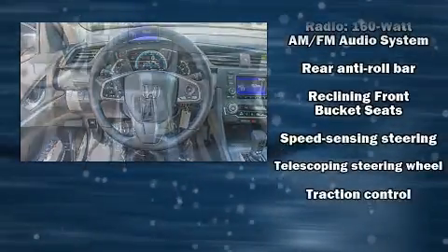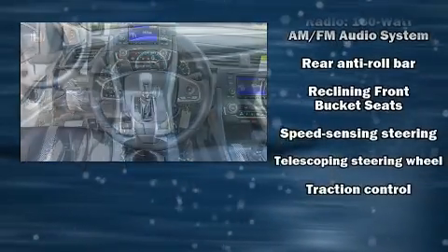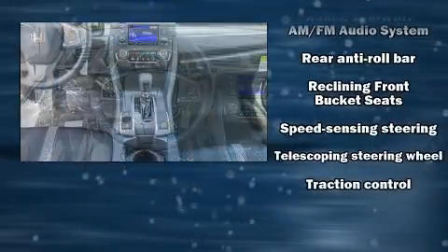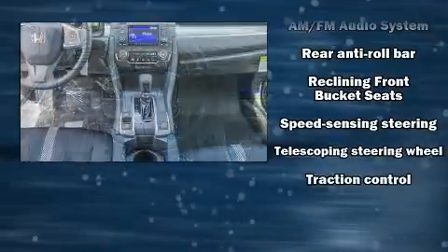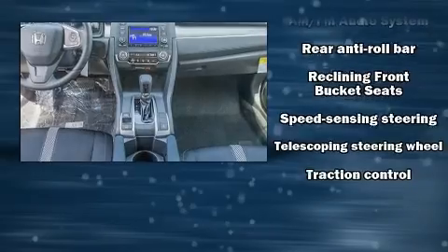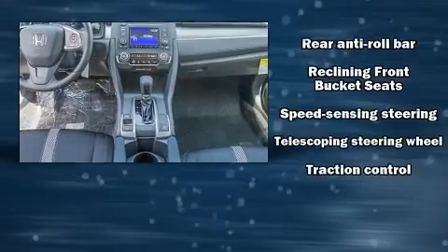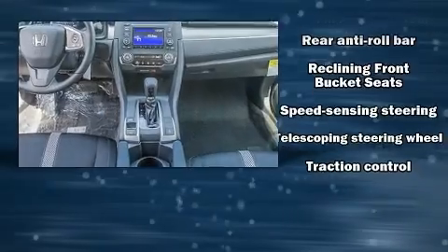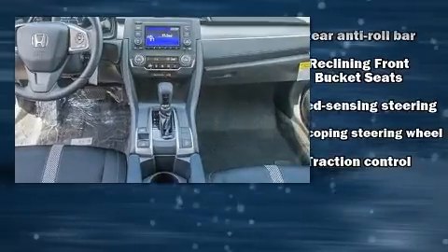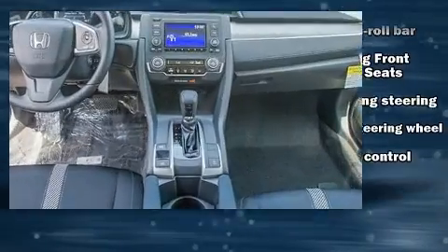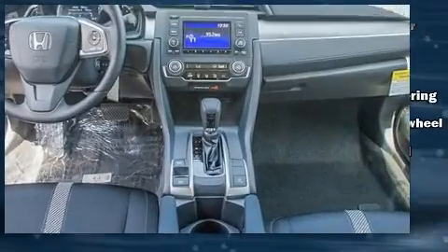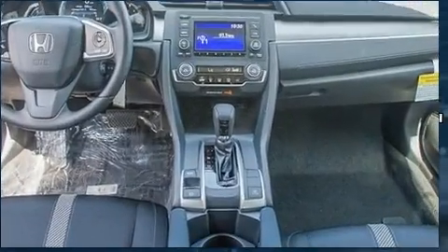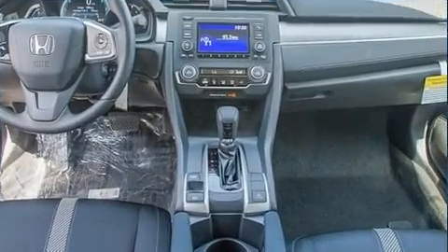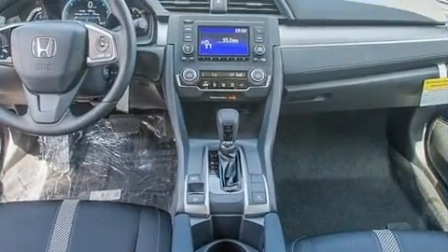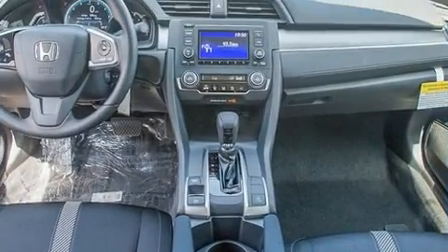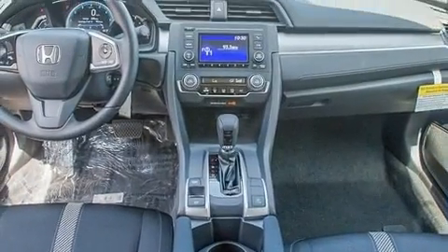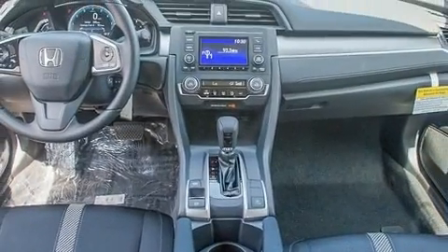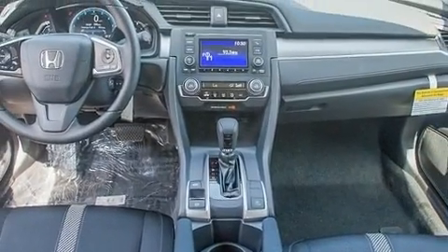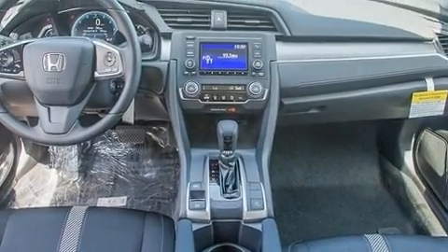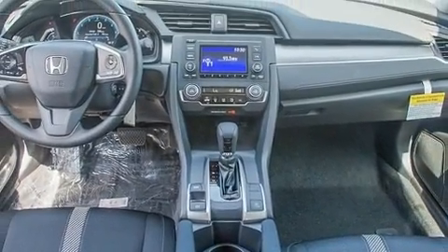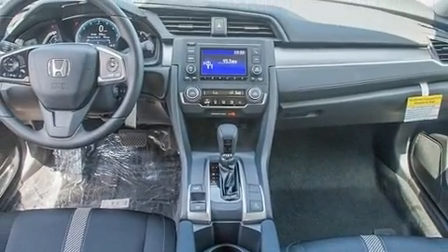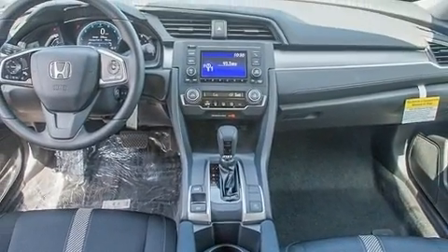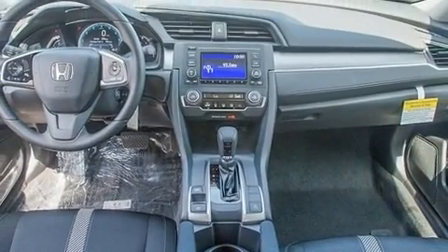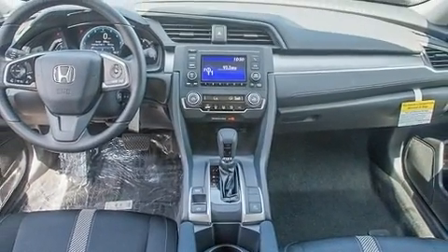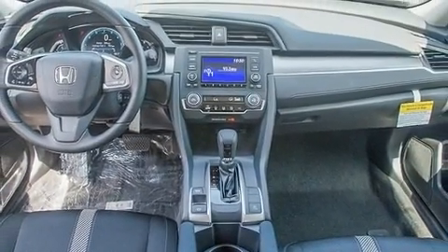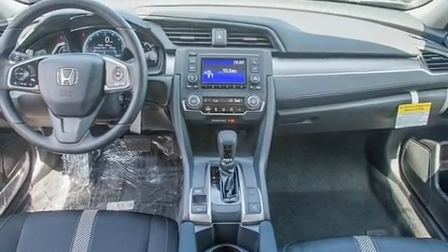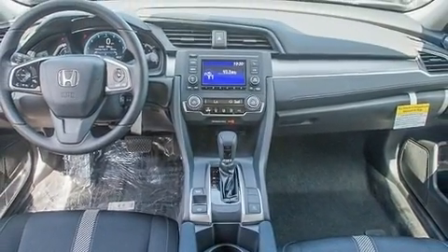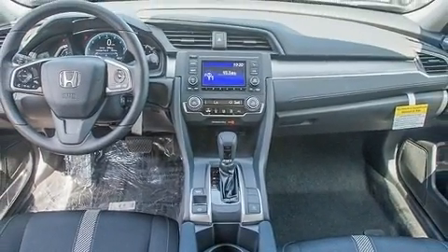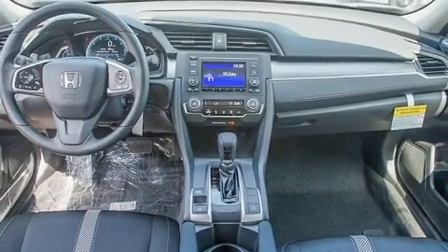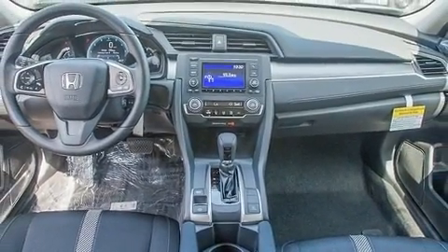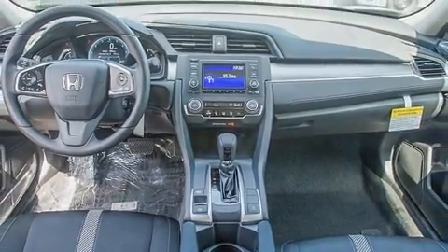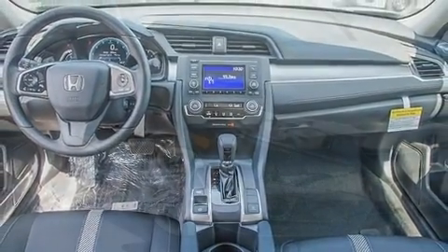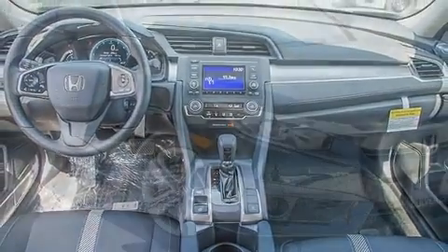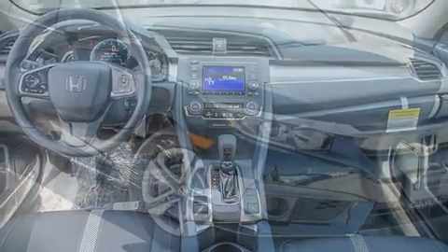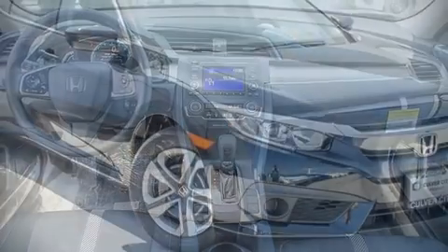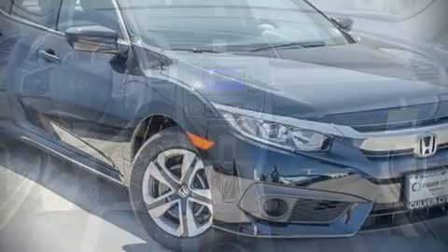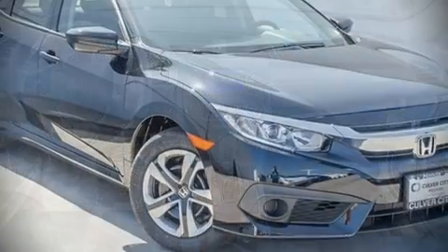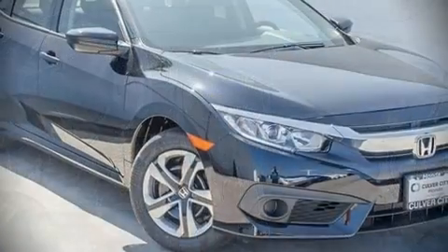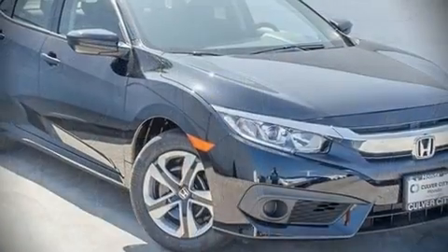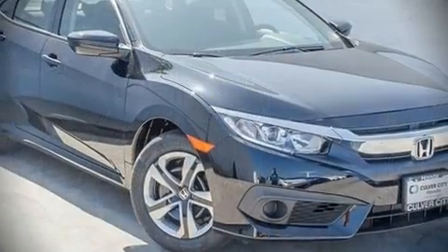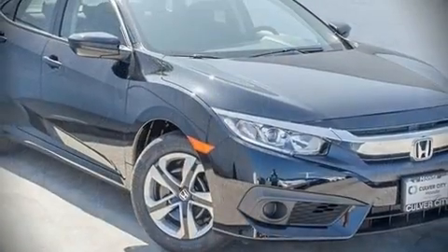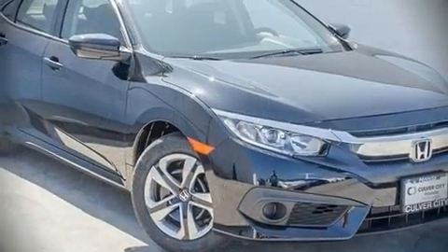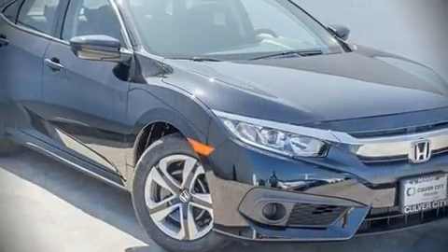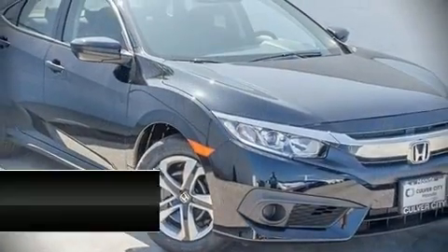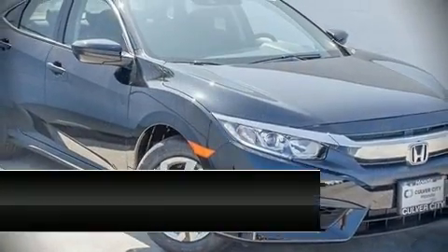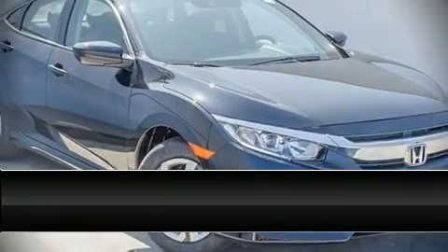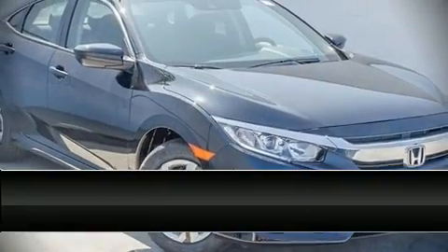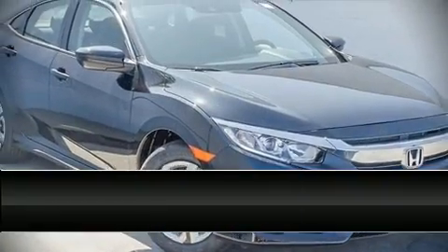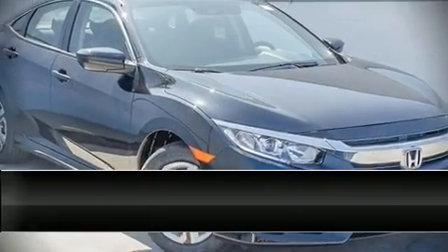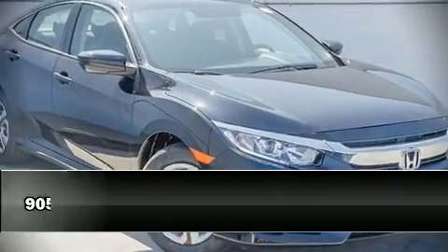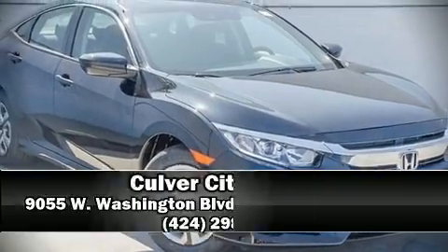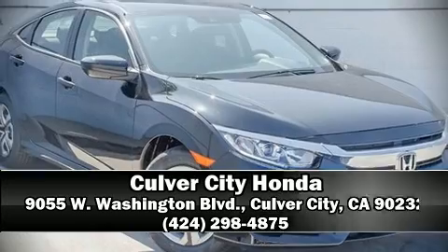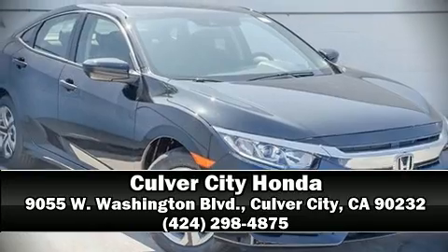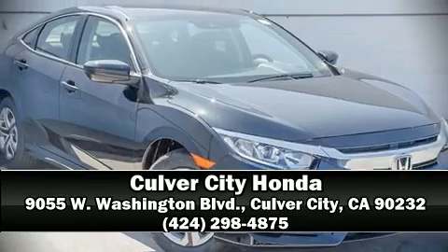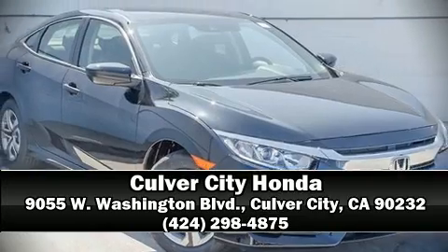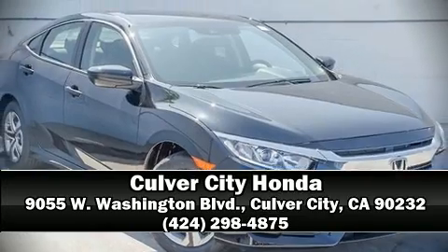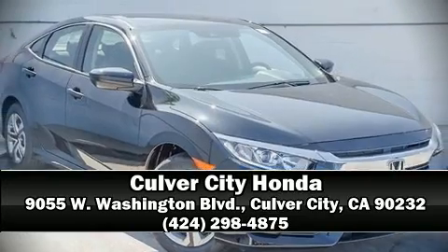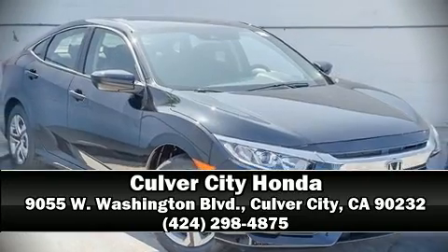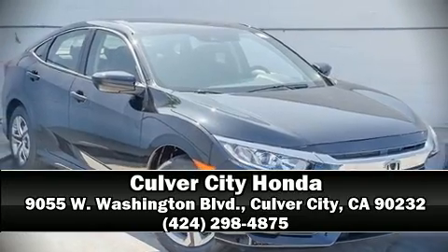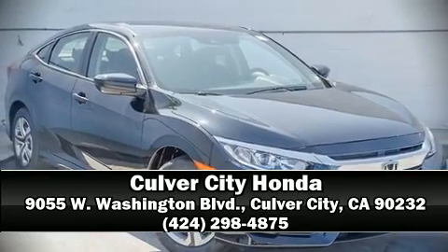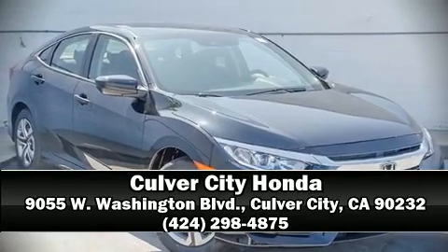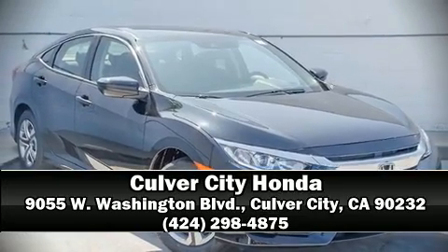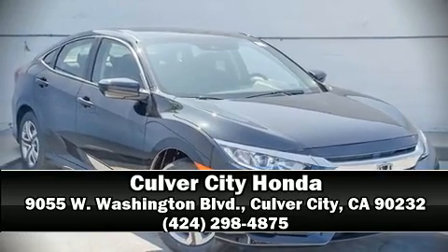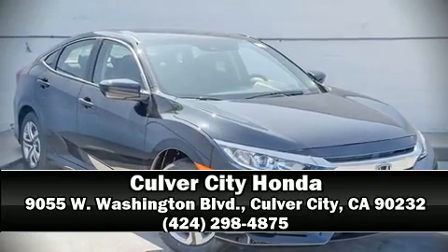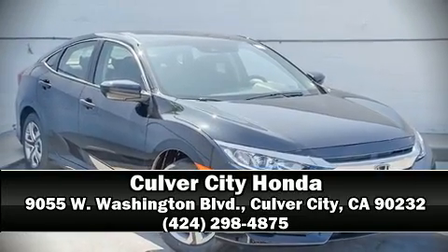This car was designed with safety in mind, allowing you to drive with even greater assurance. Please don't hesitate to give us a call.